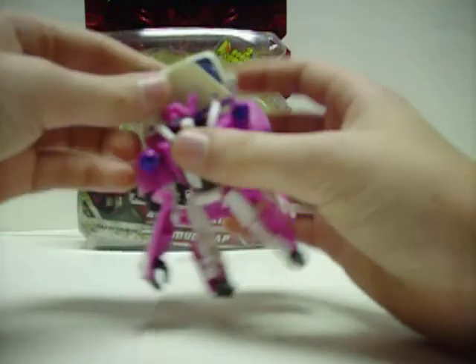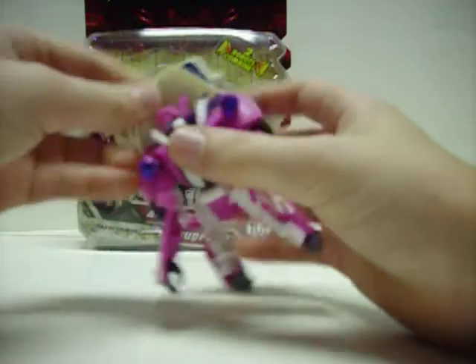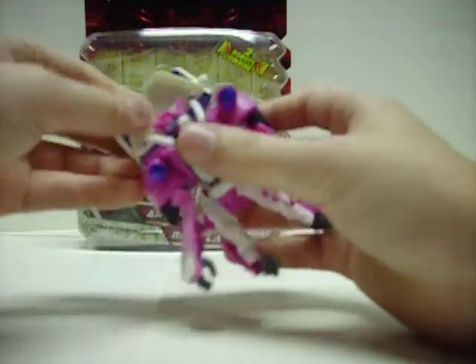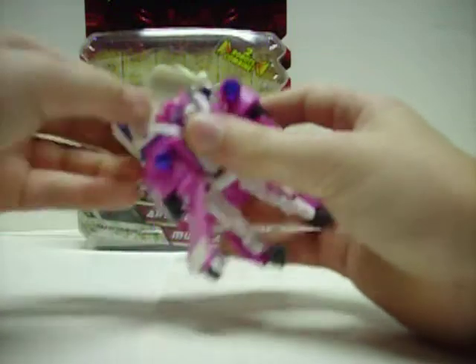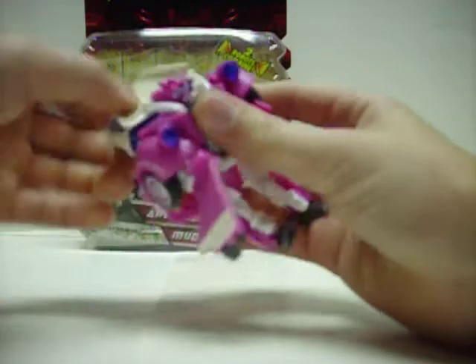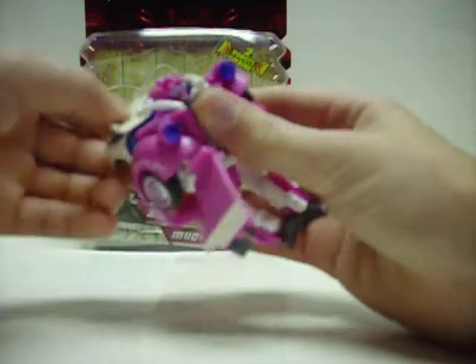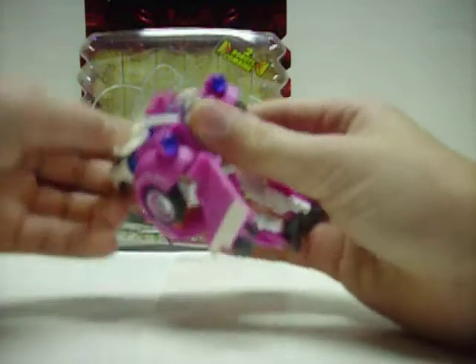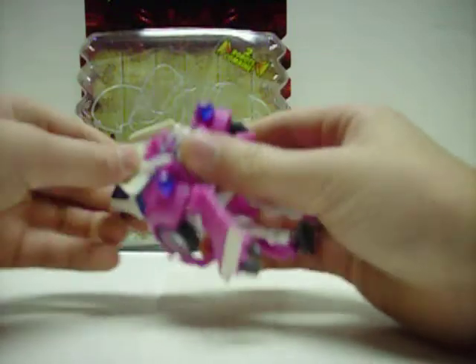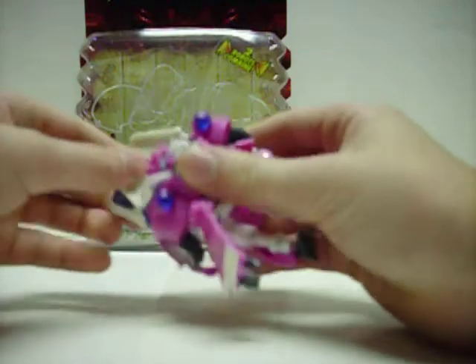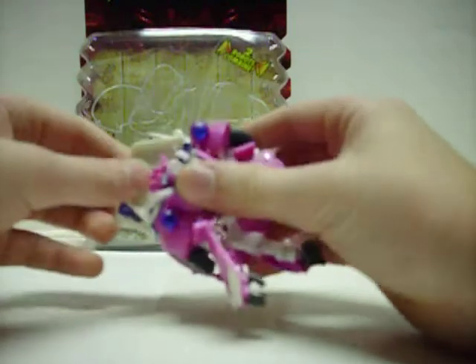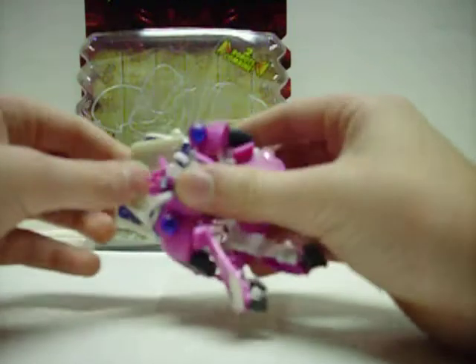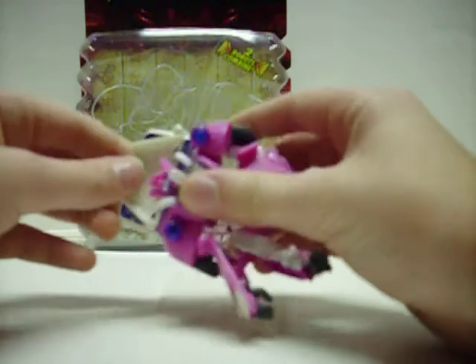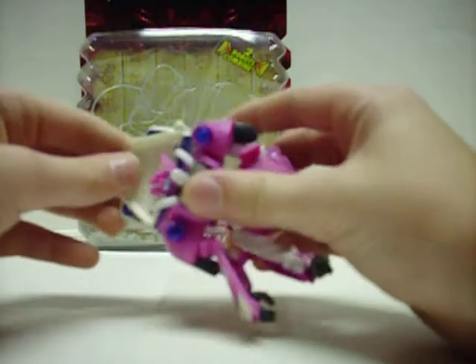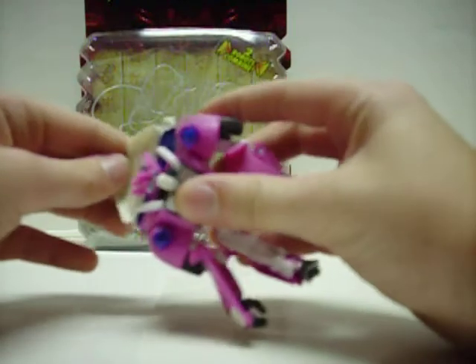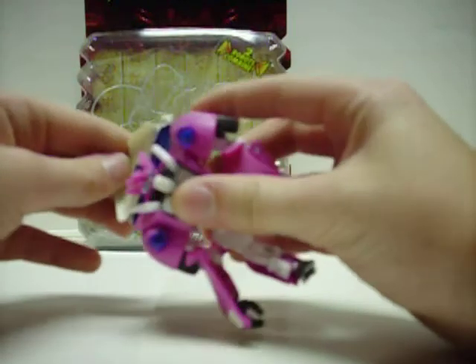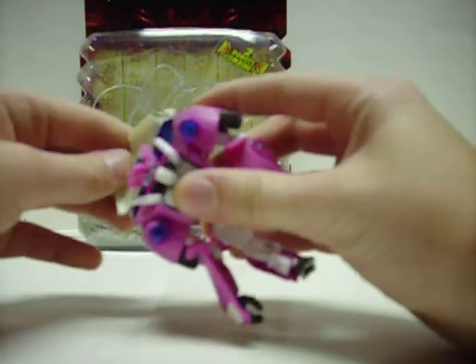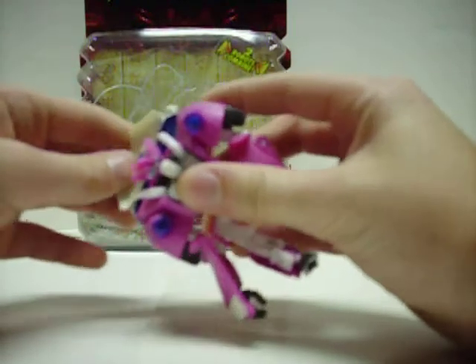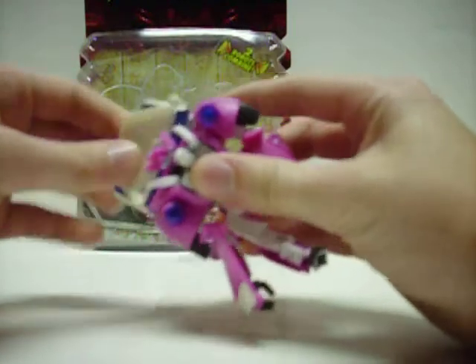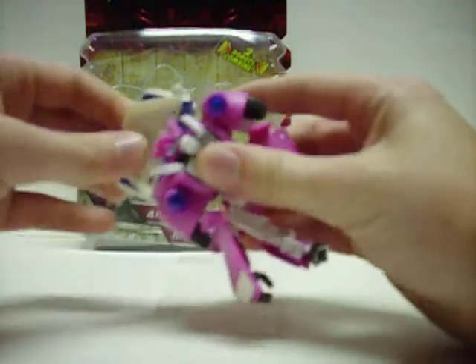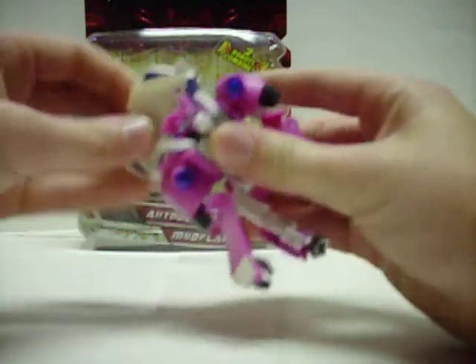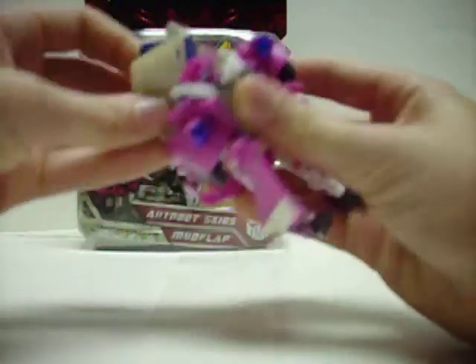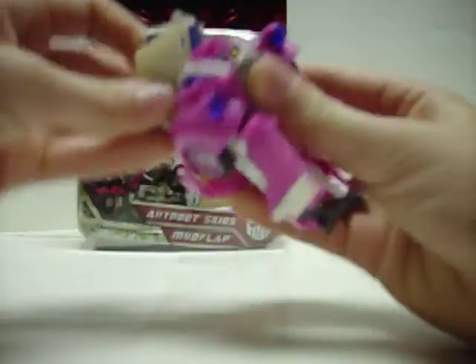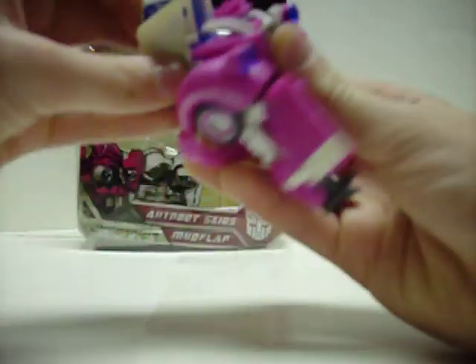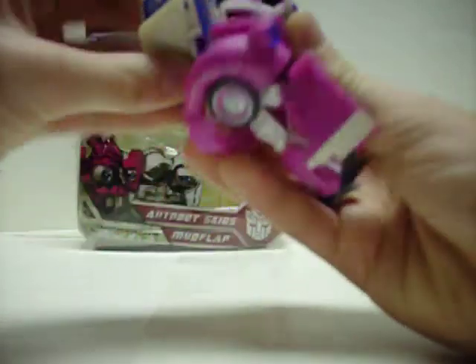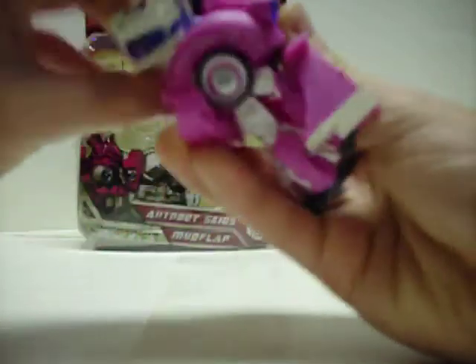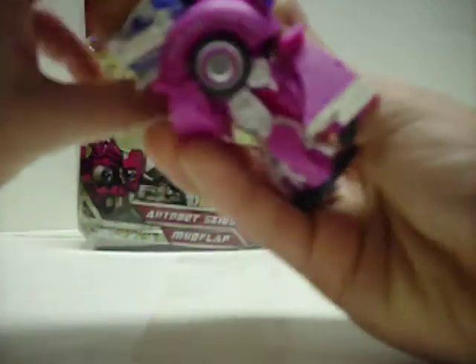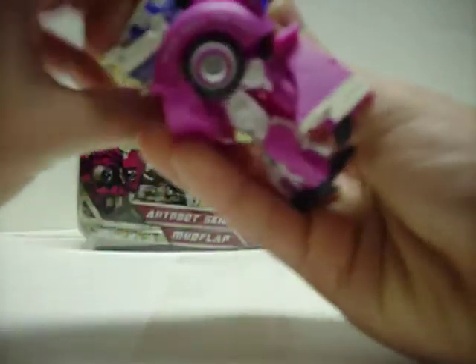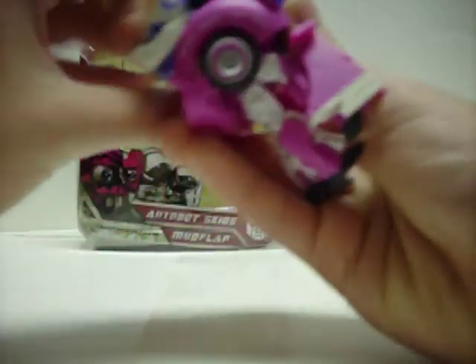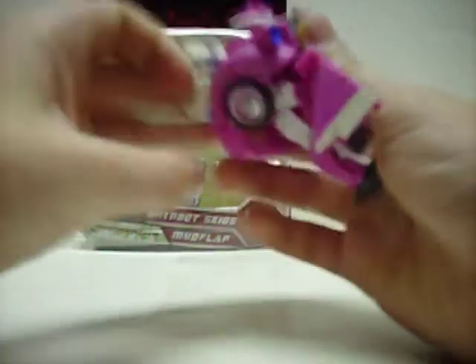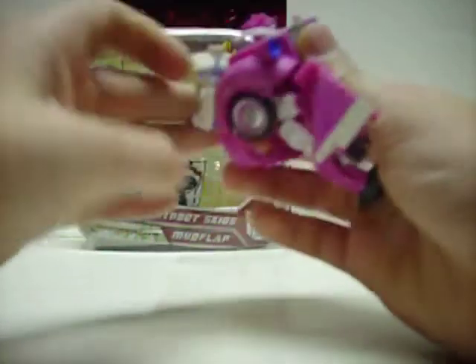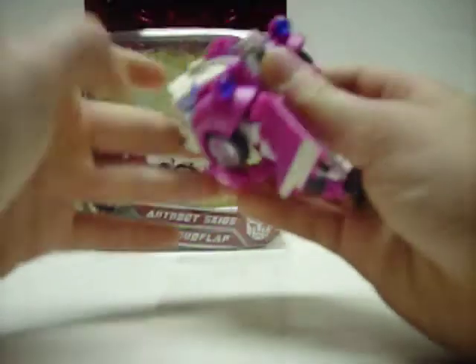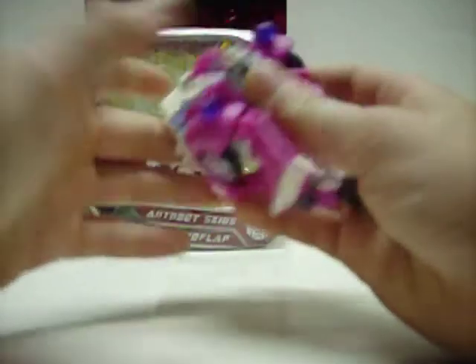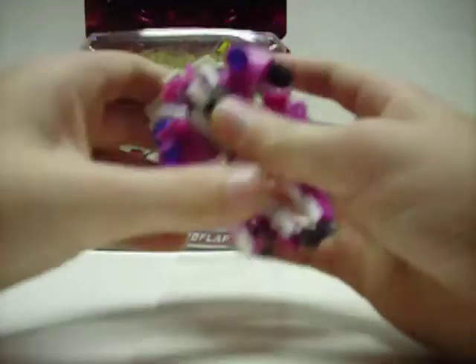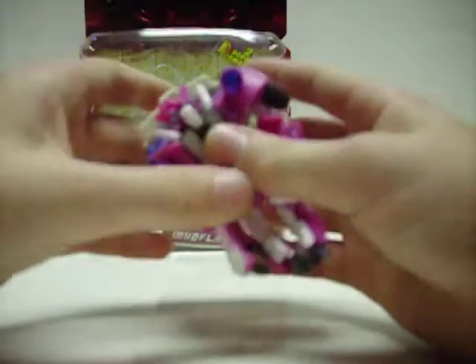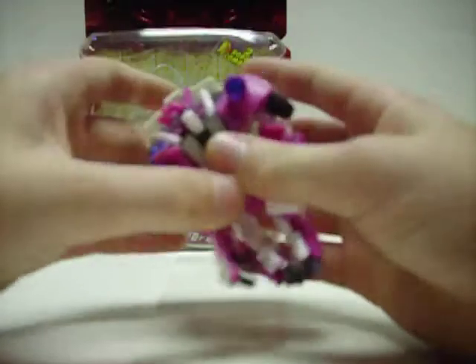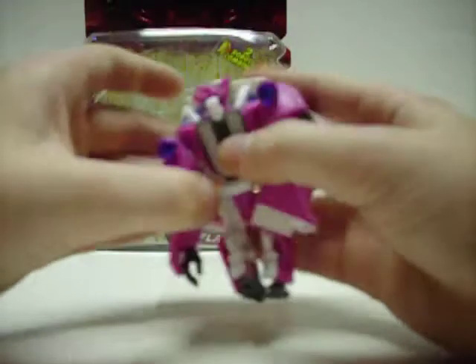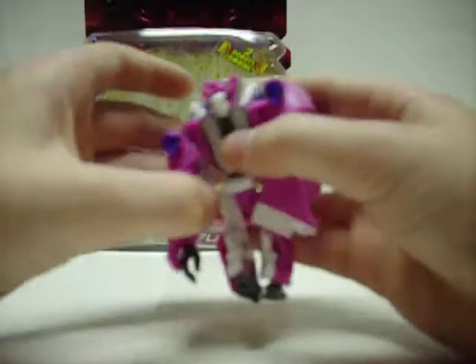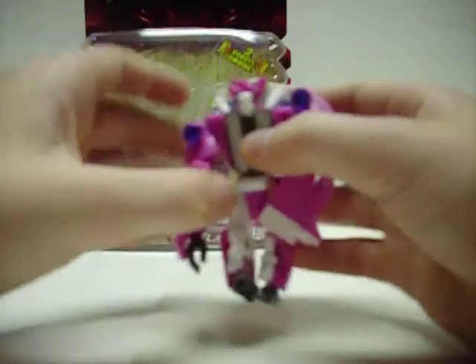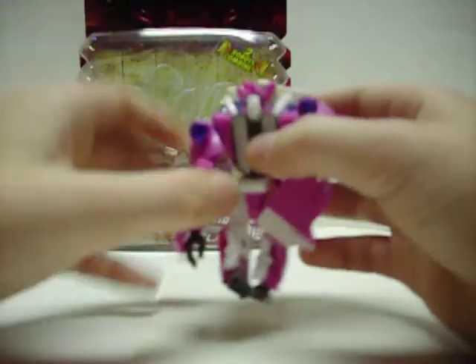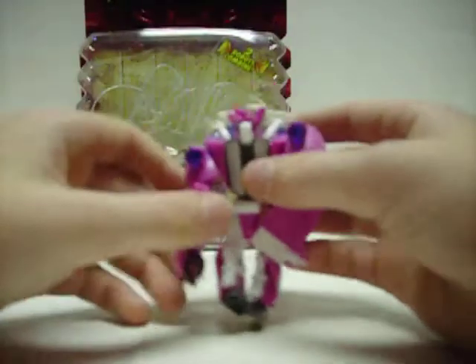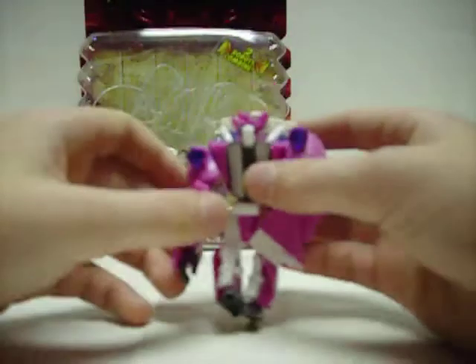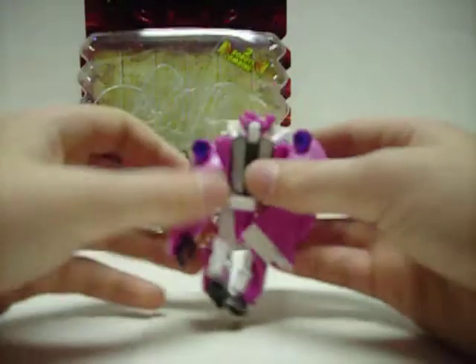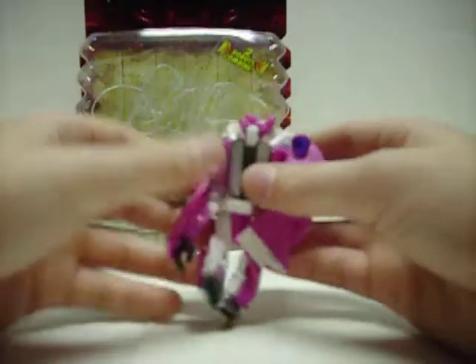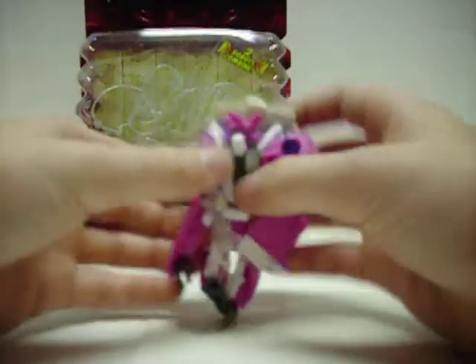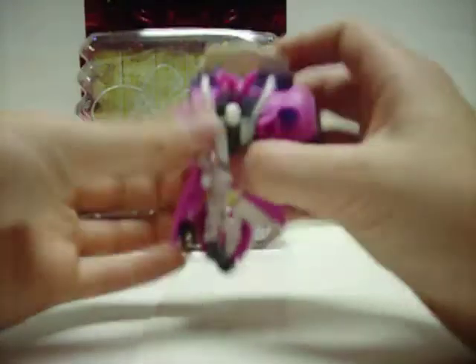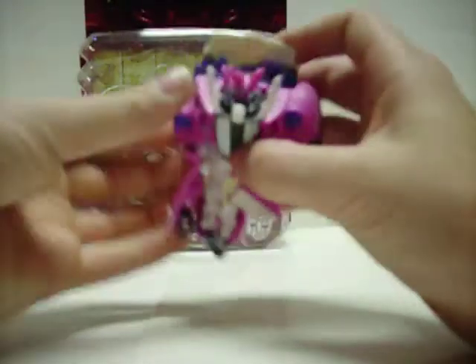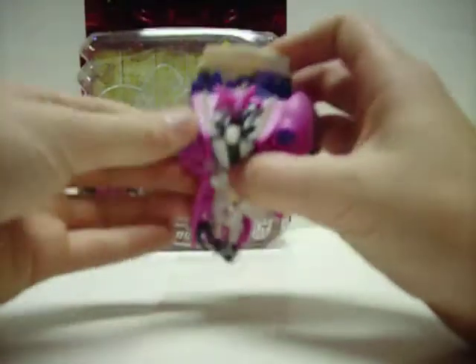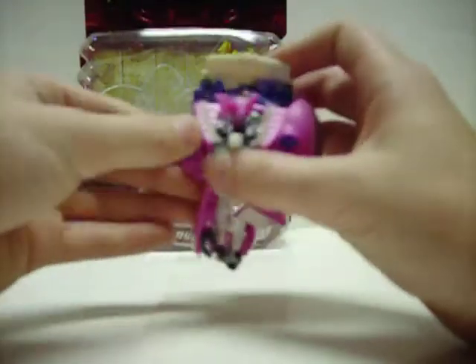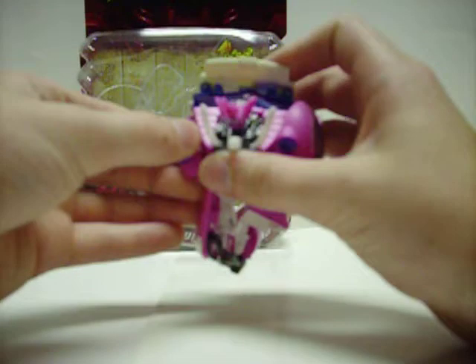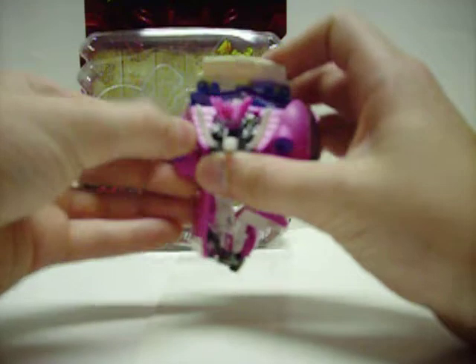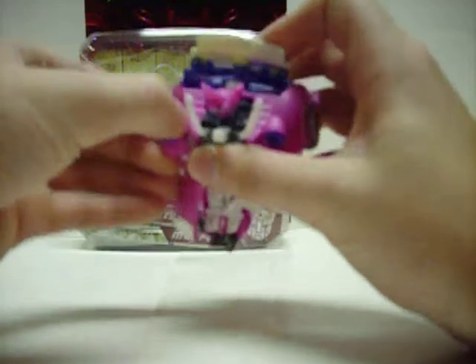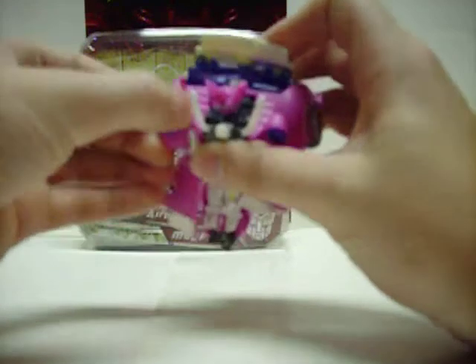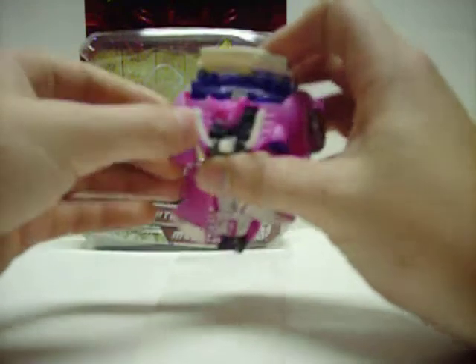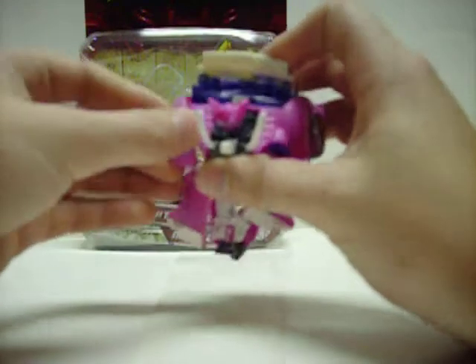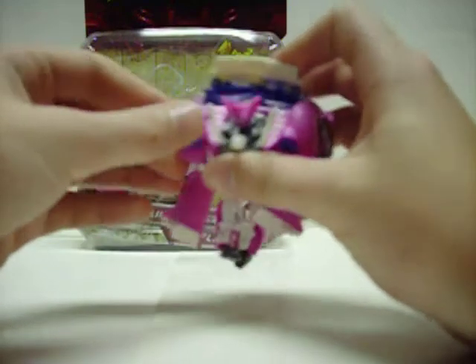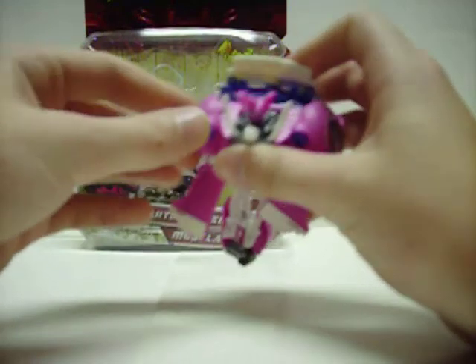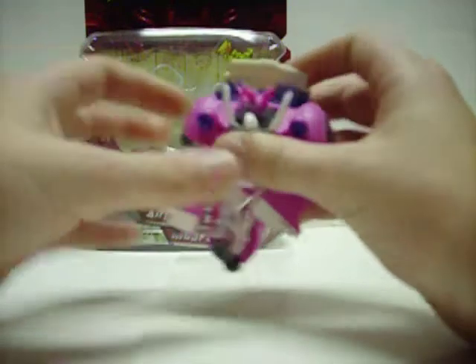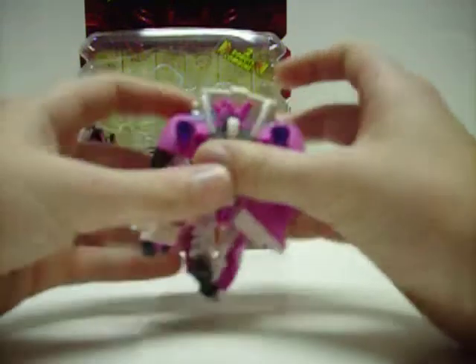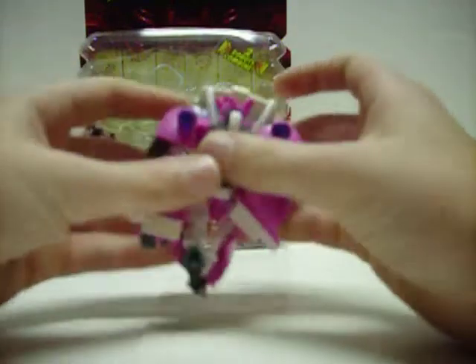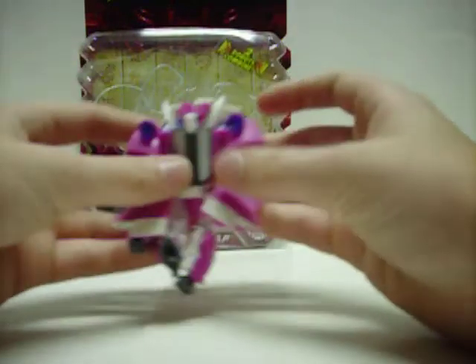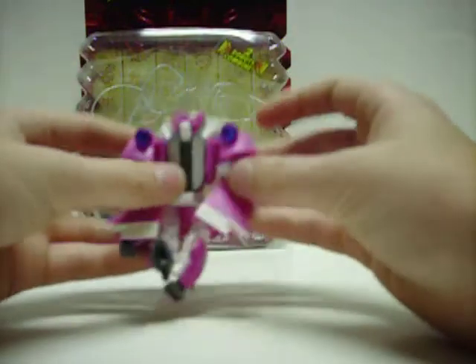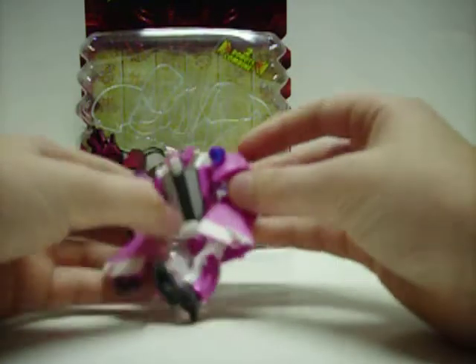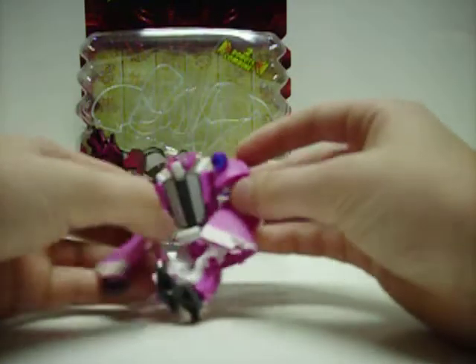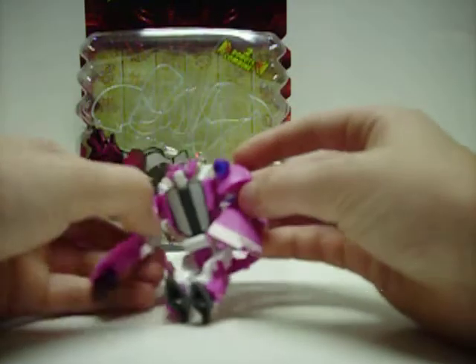We'll take this and fold it down and rotate it around, then fold it down.